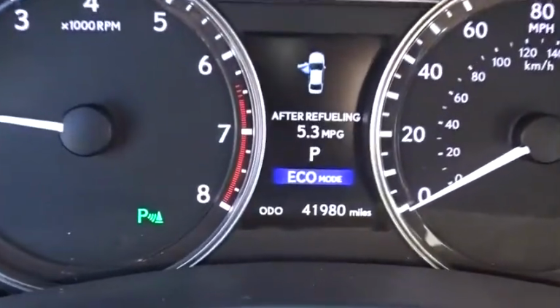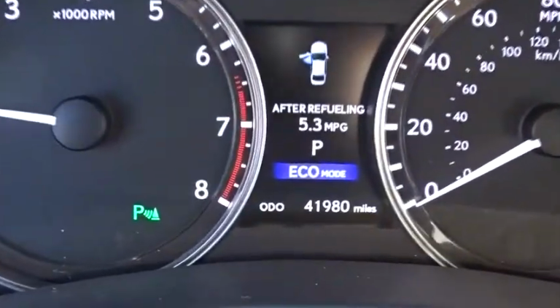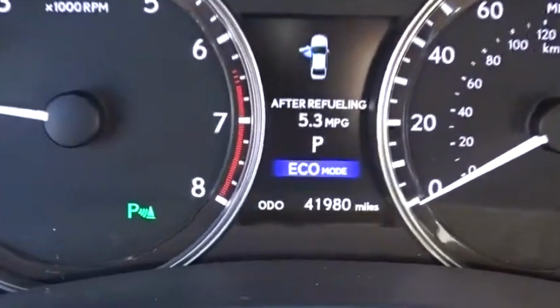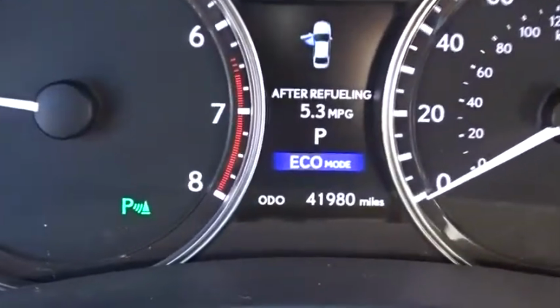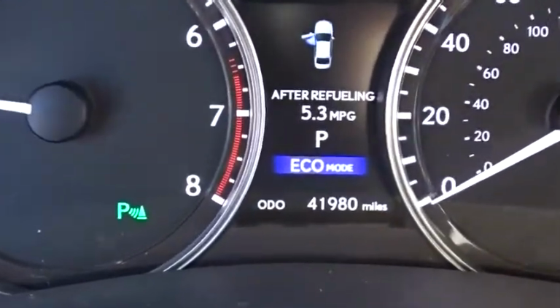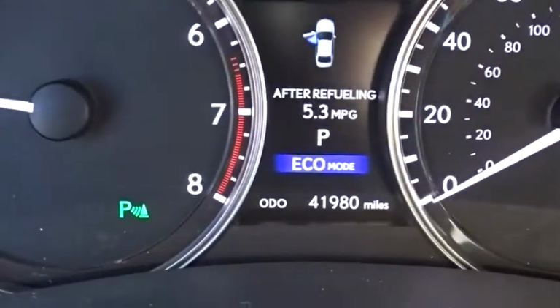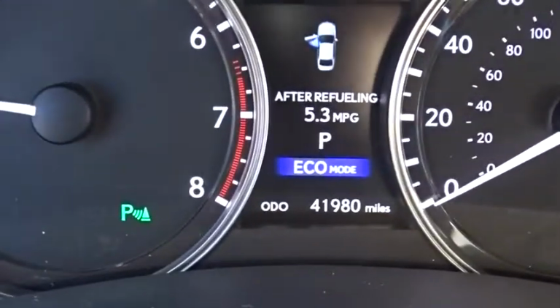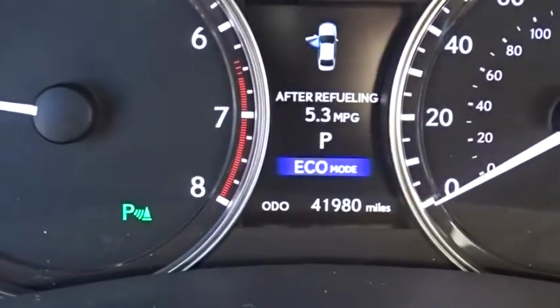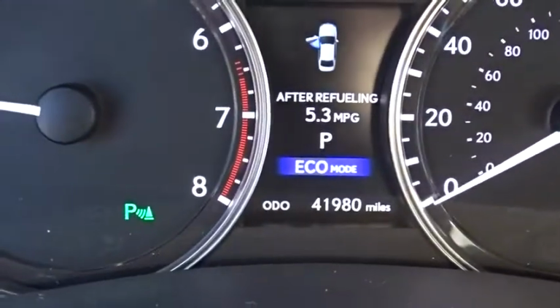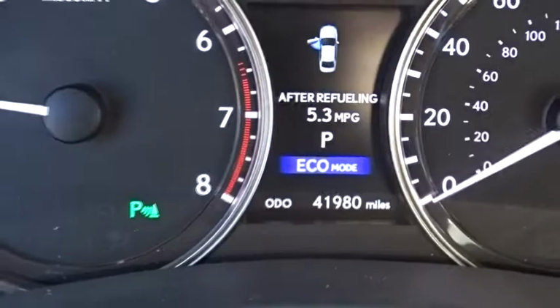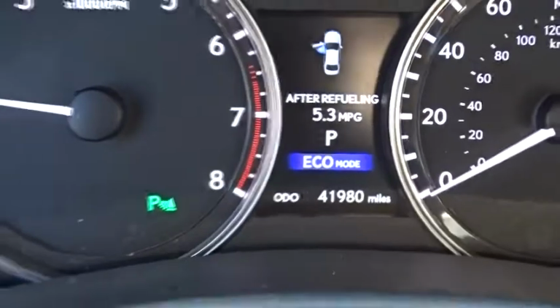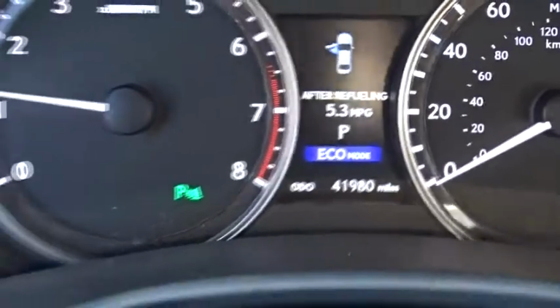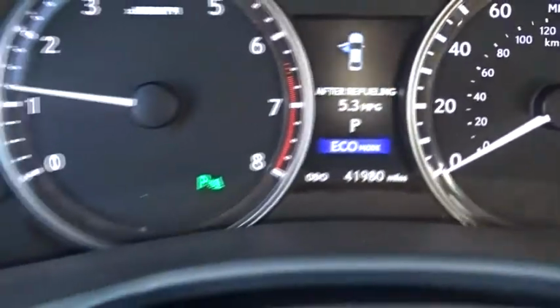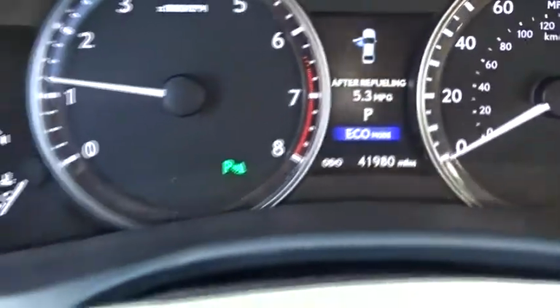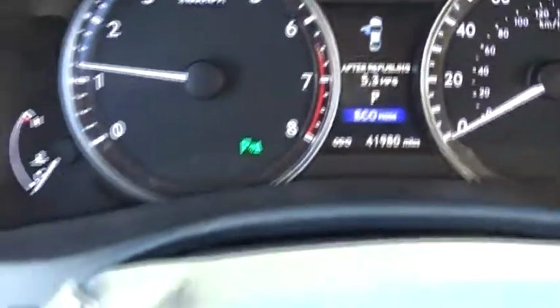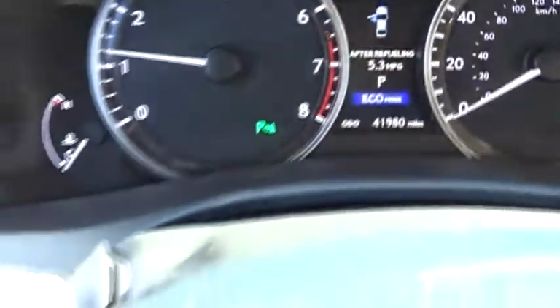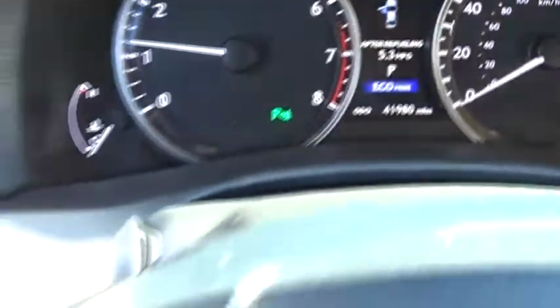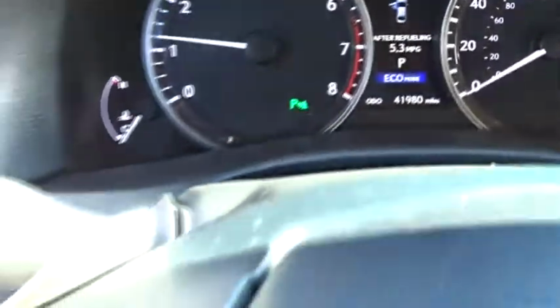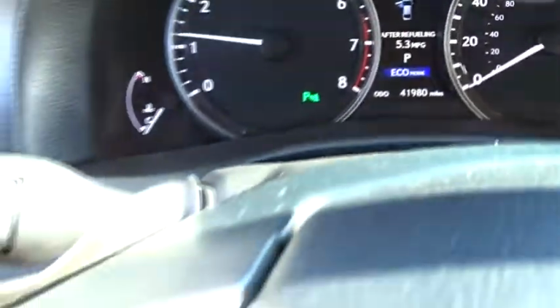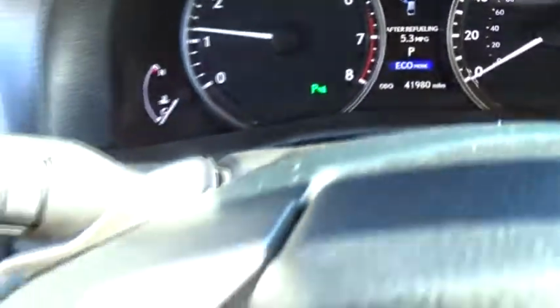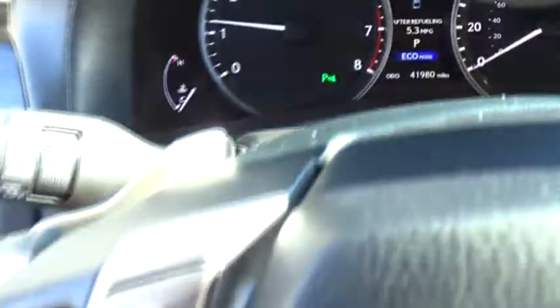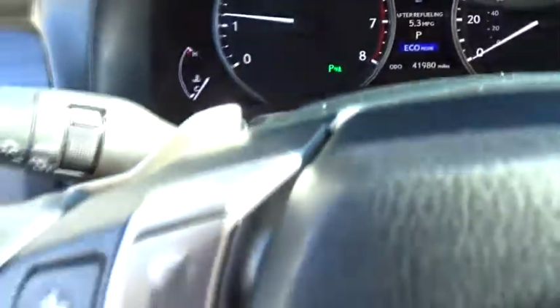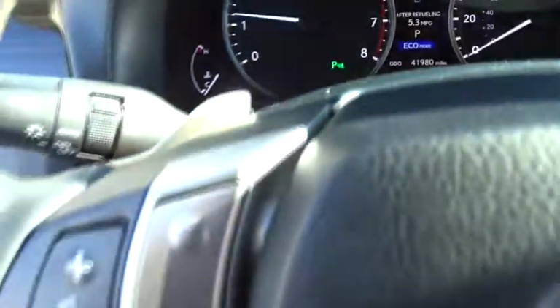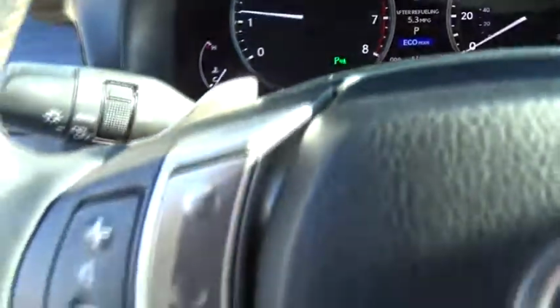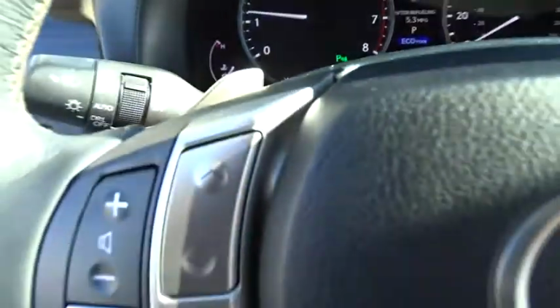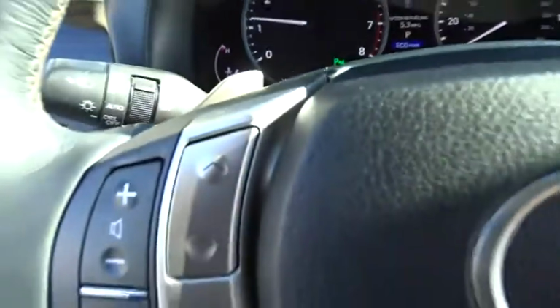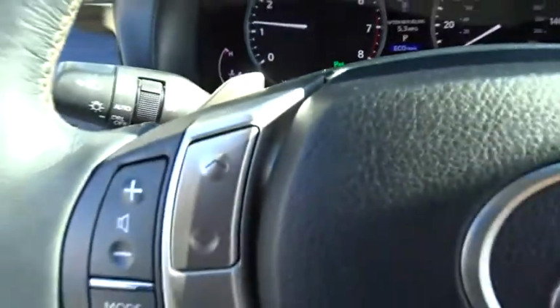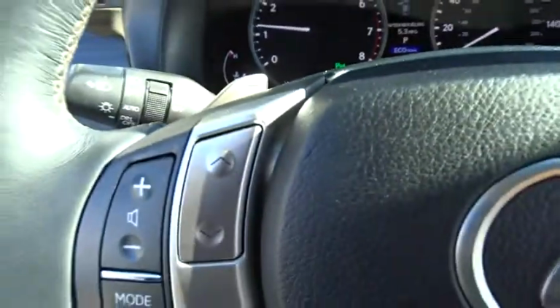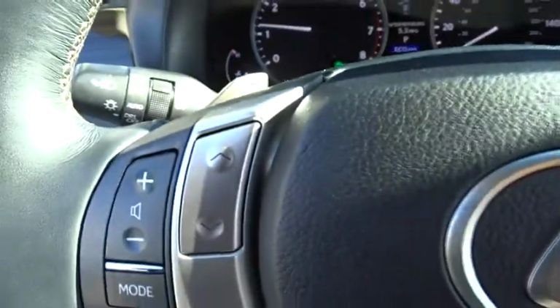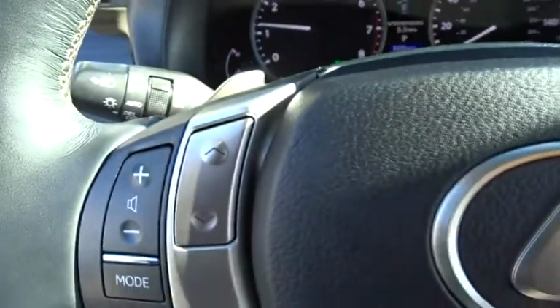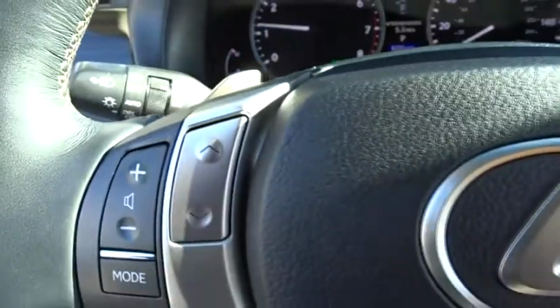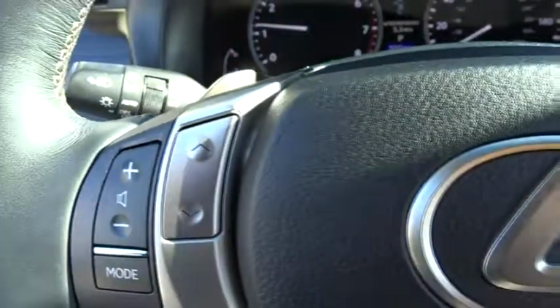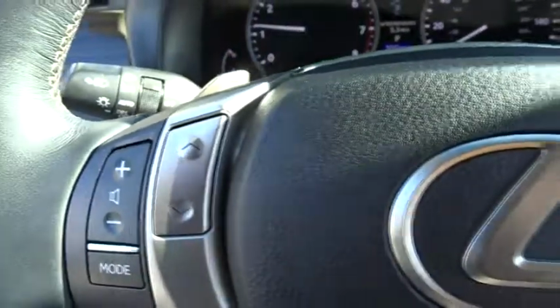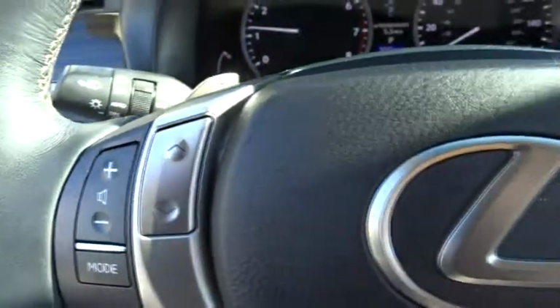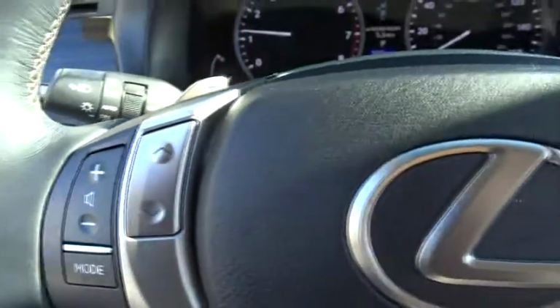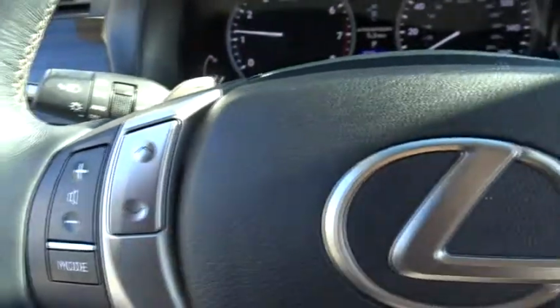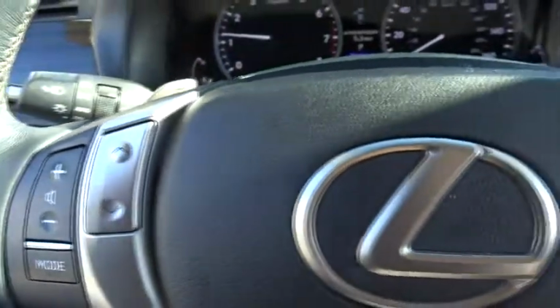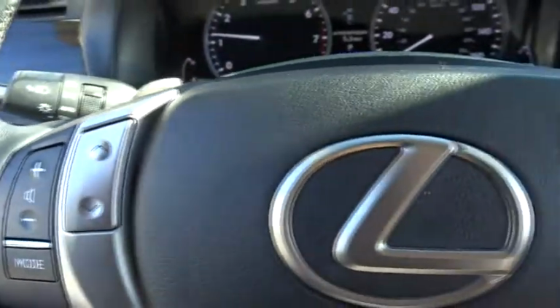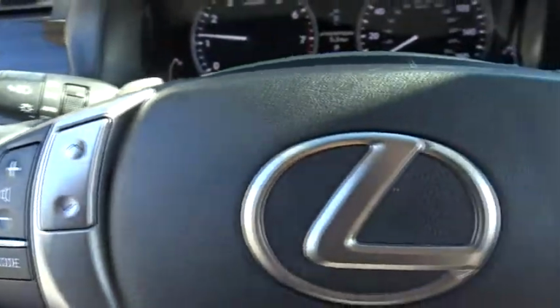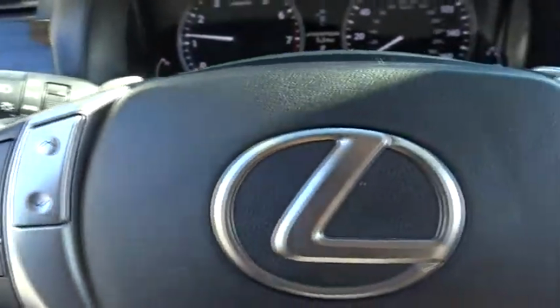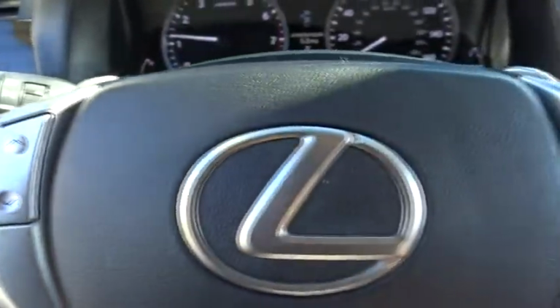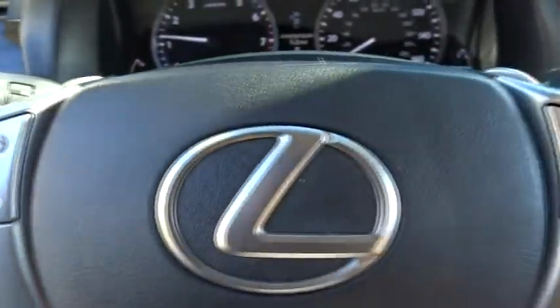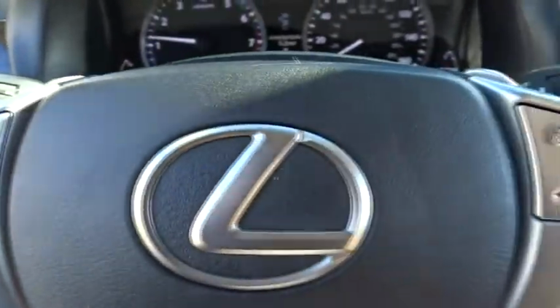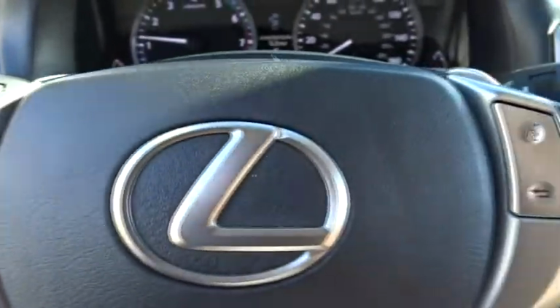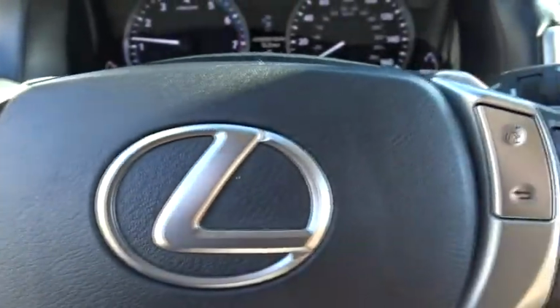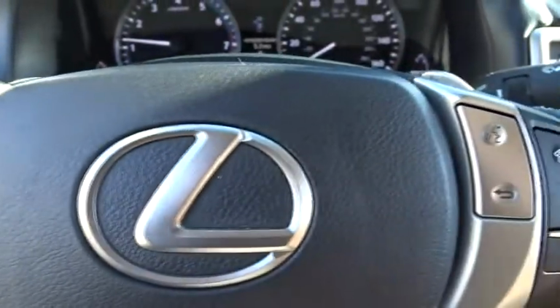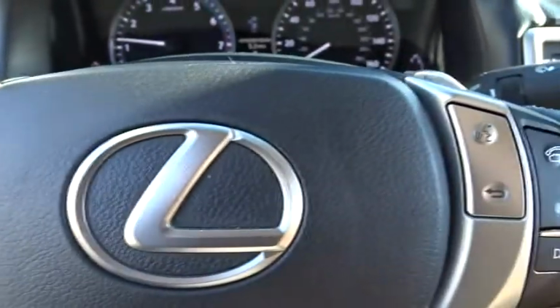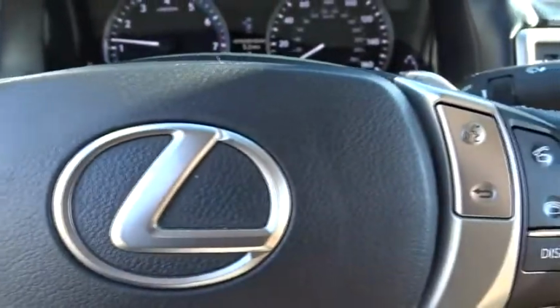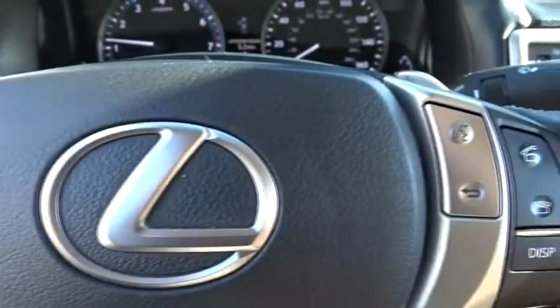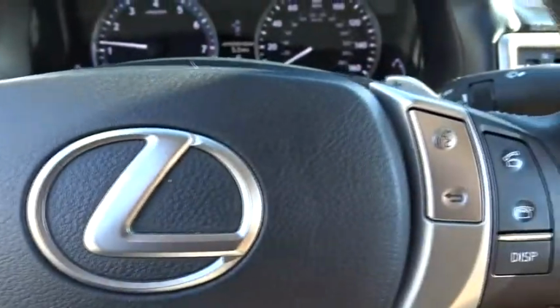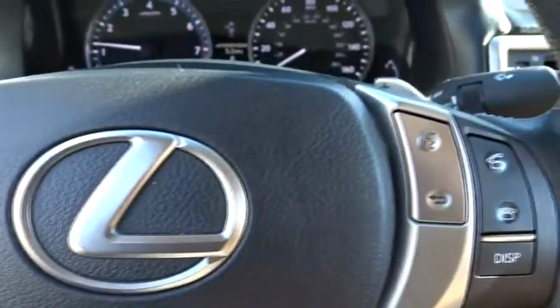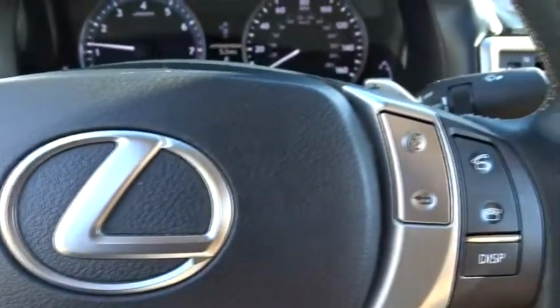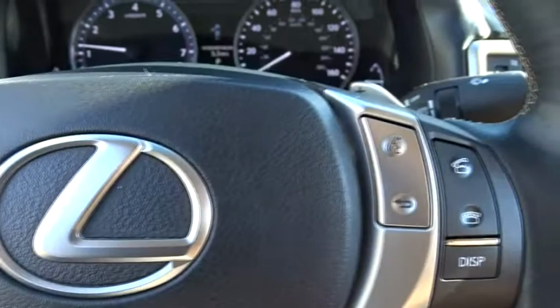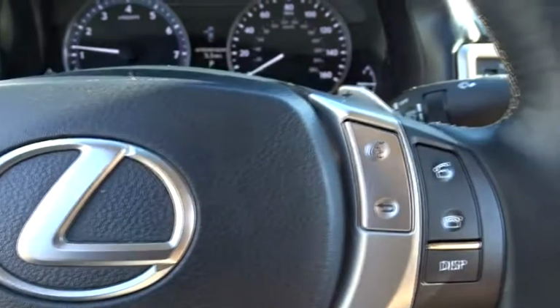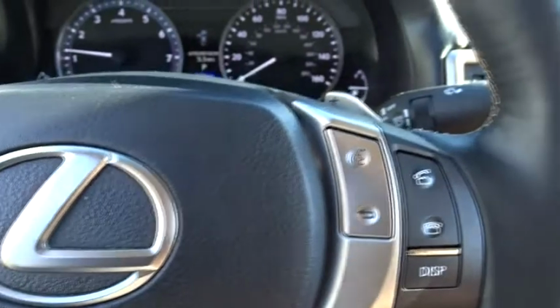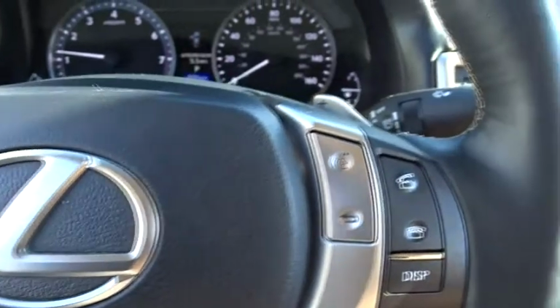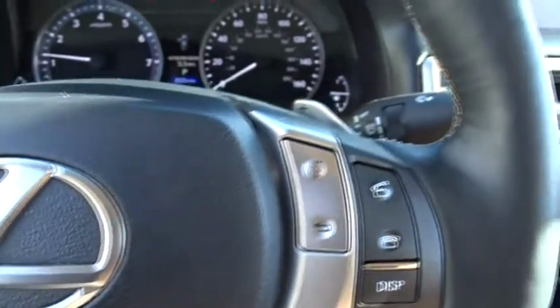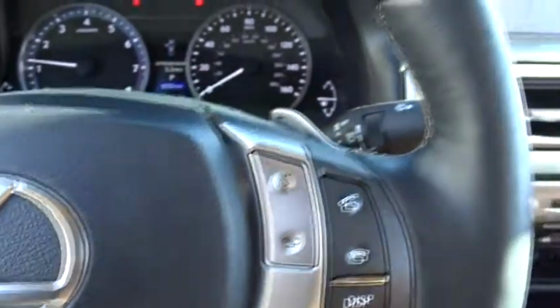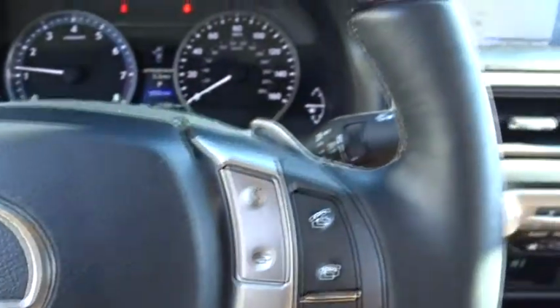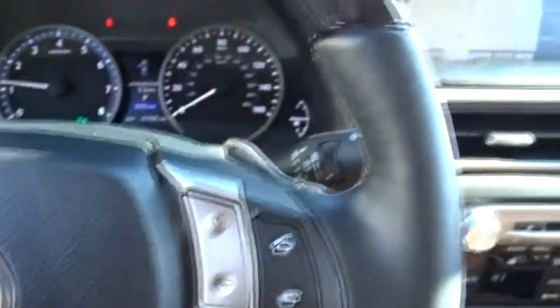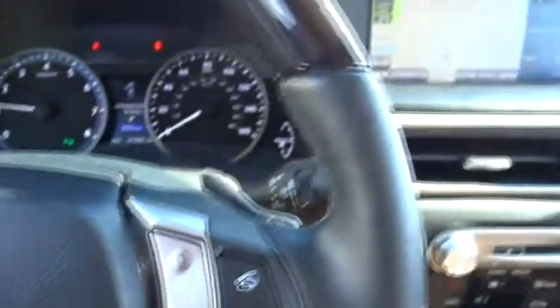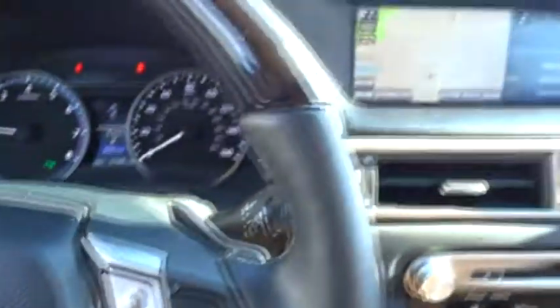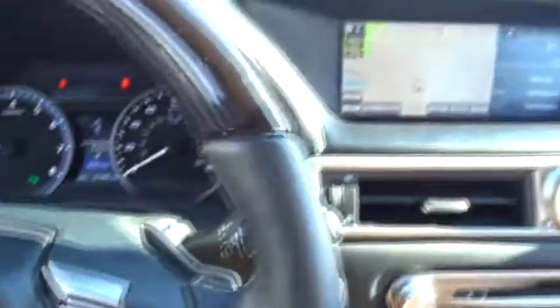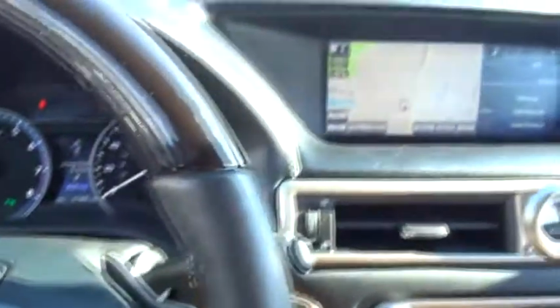Auto-dimming rear-view mirror, cruise control, keyless start, aluminum wheels, four-wheel disc brakes, floor mats, rear defrost.